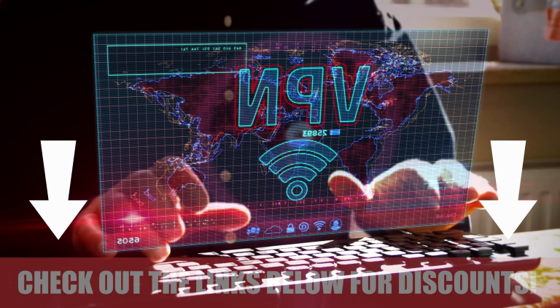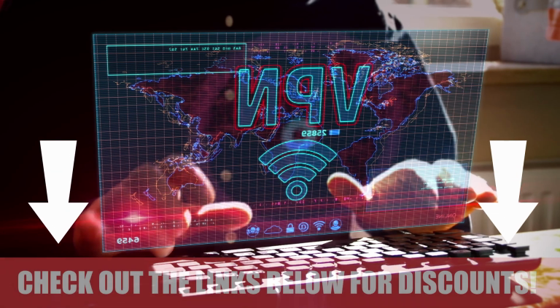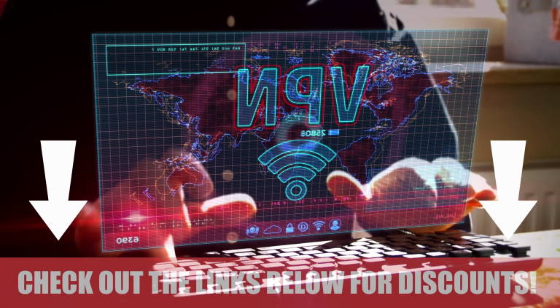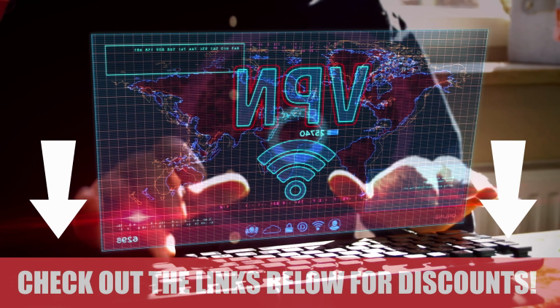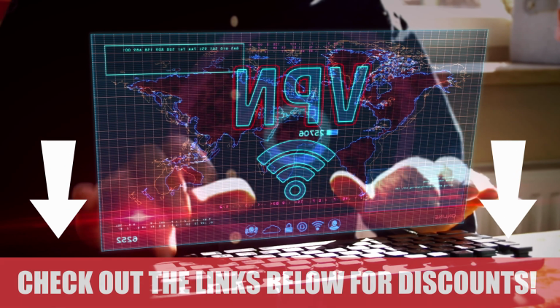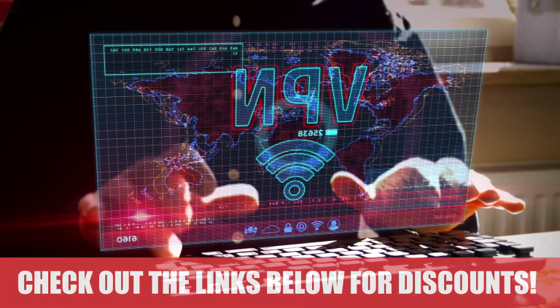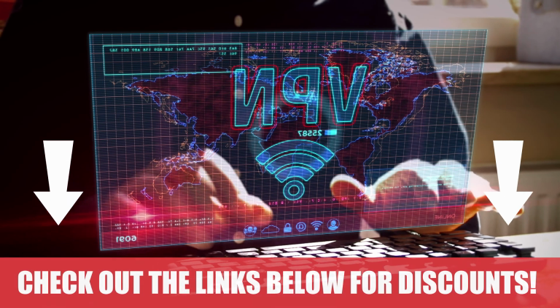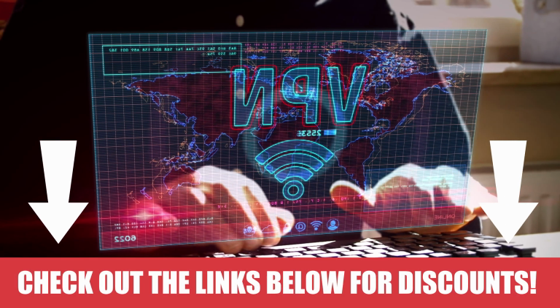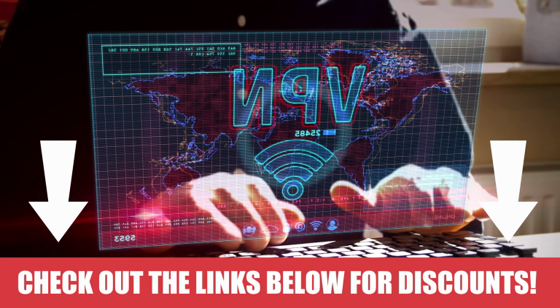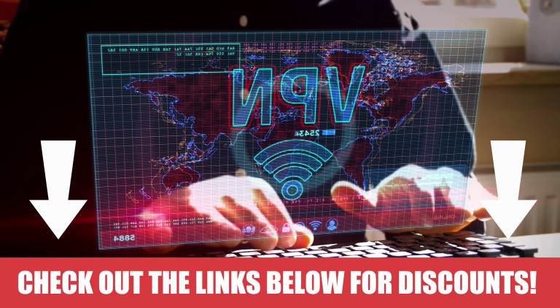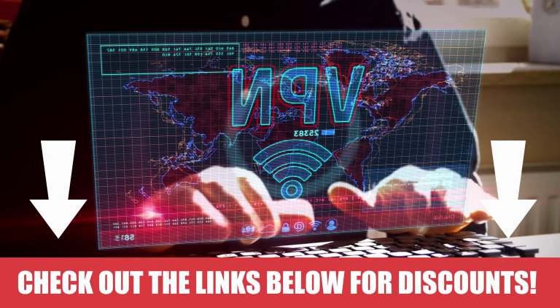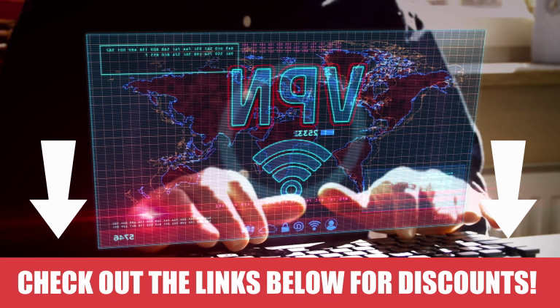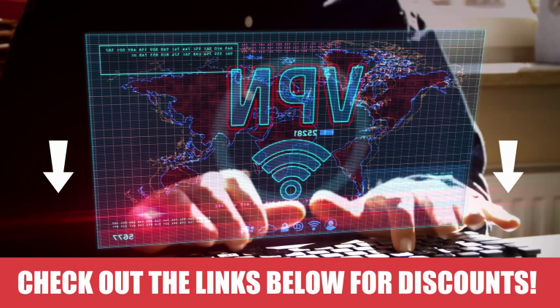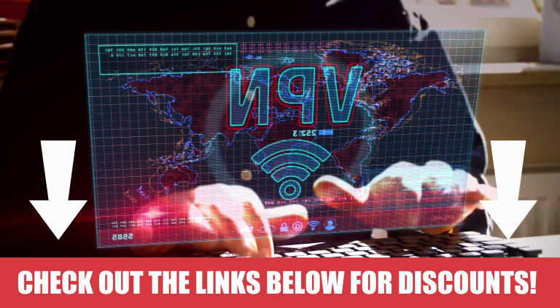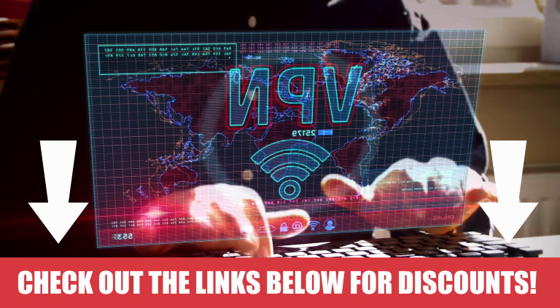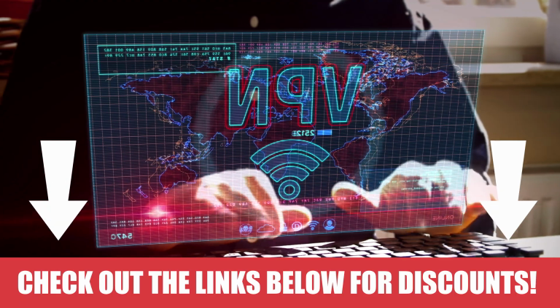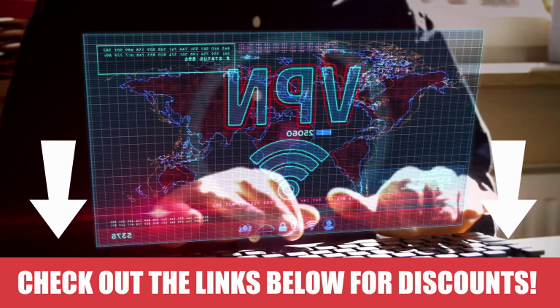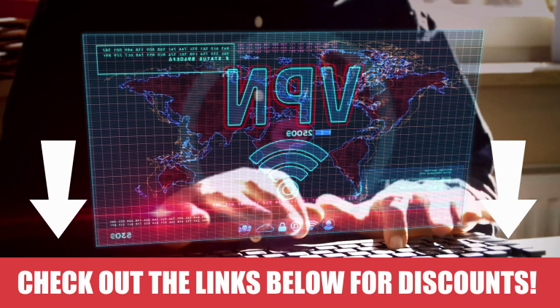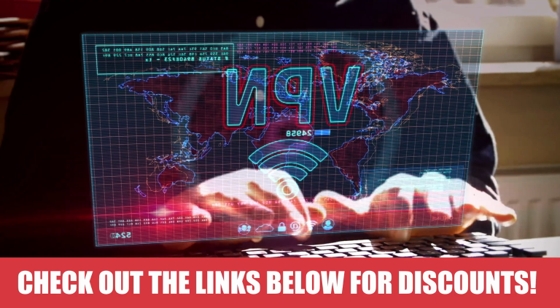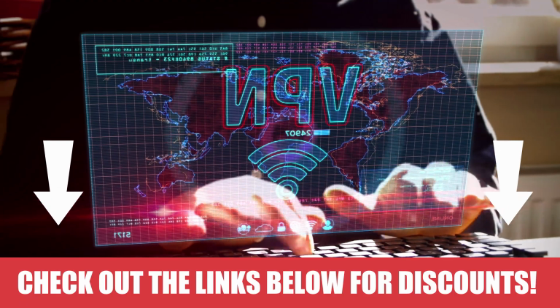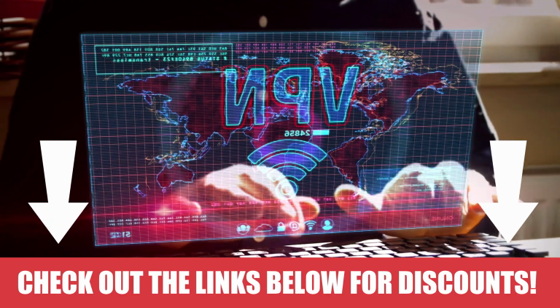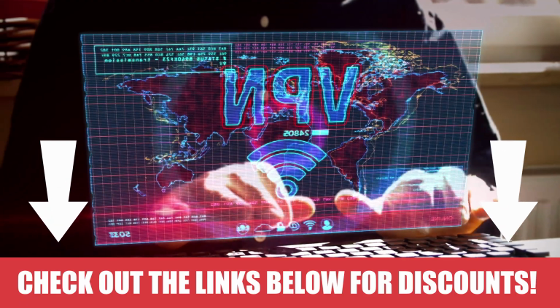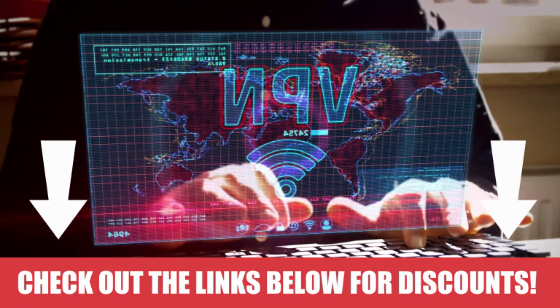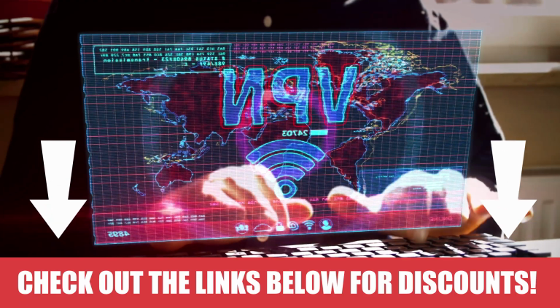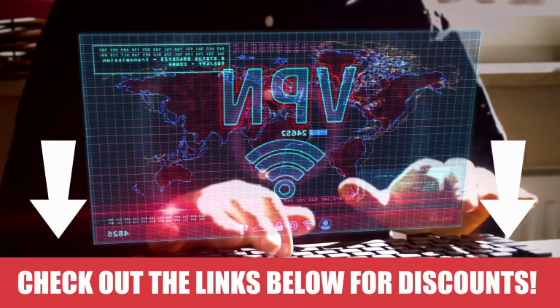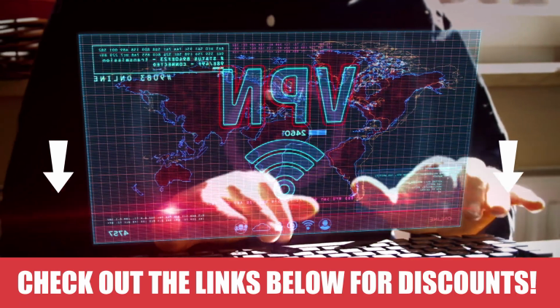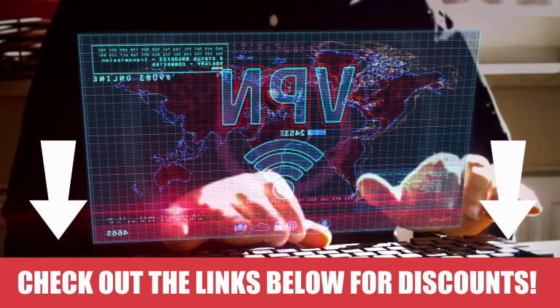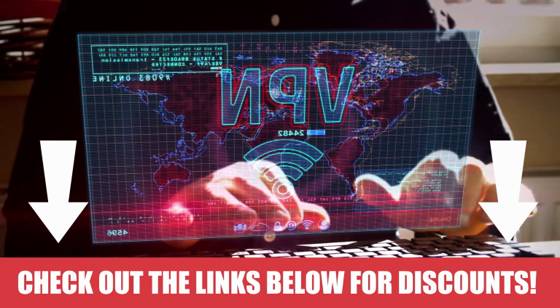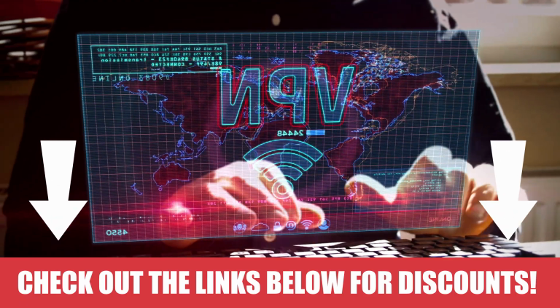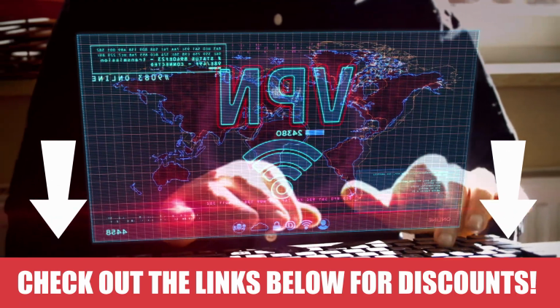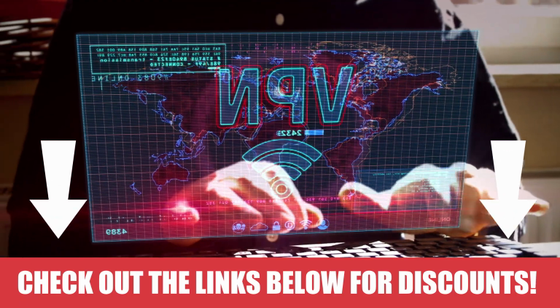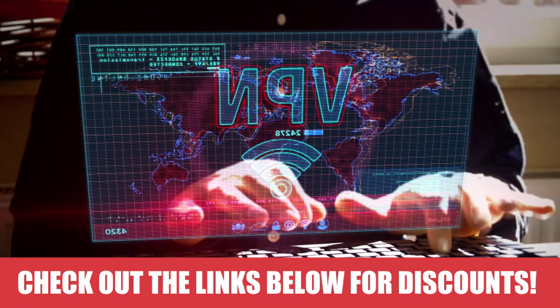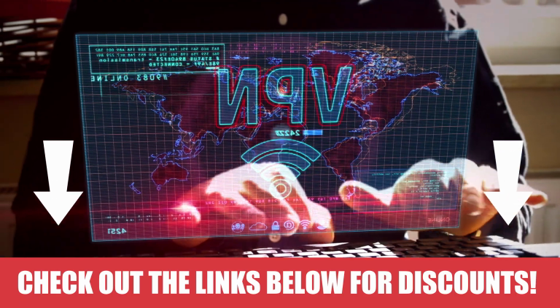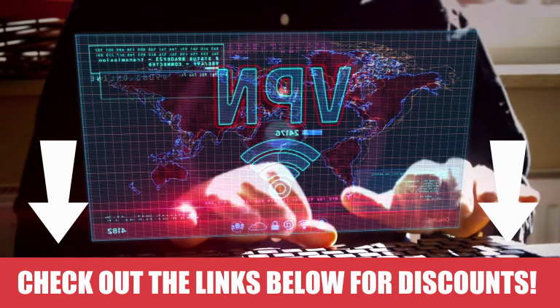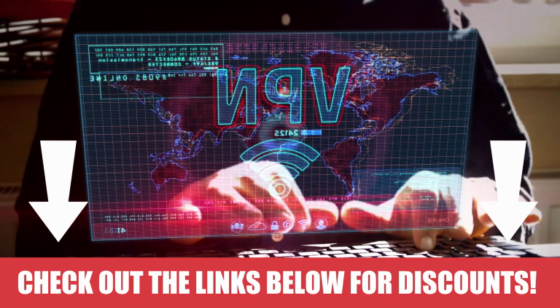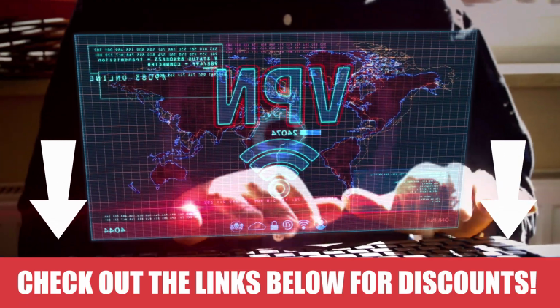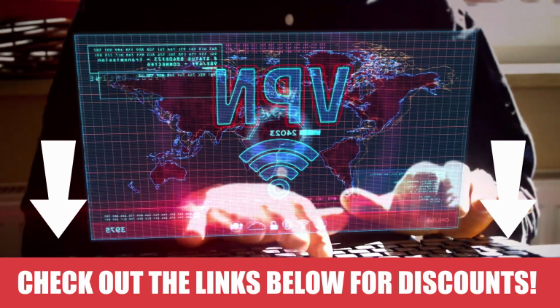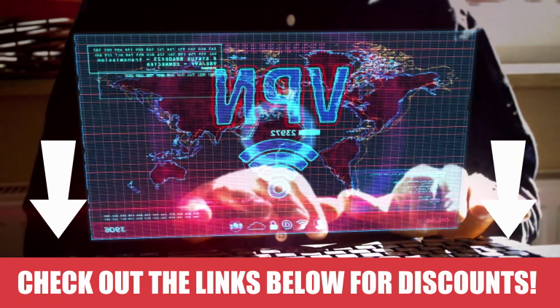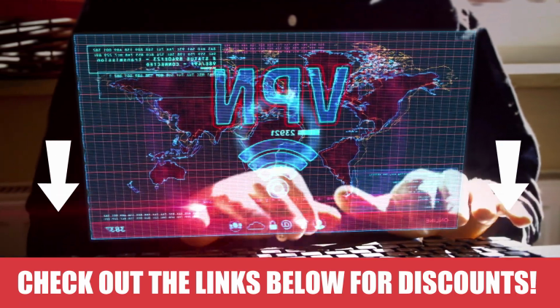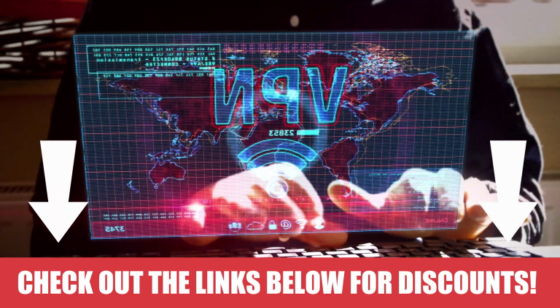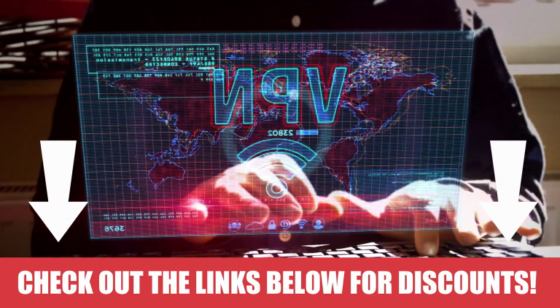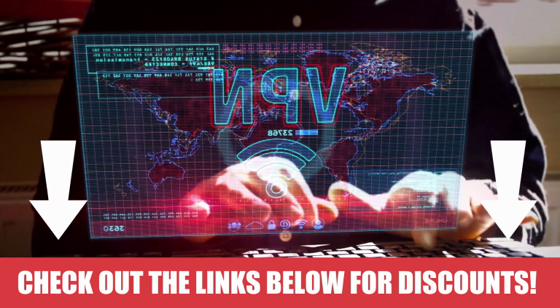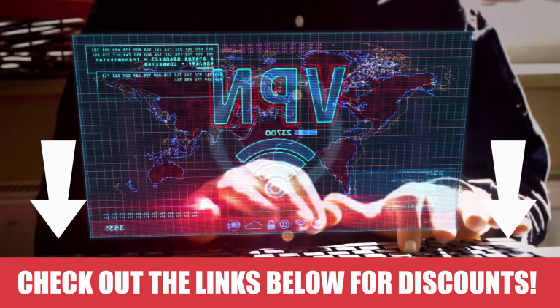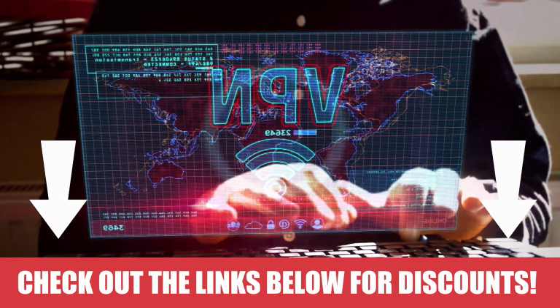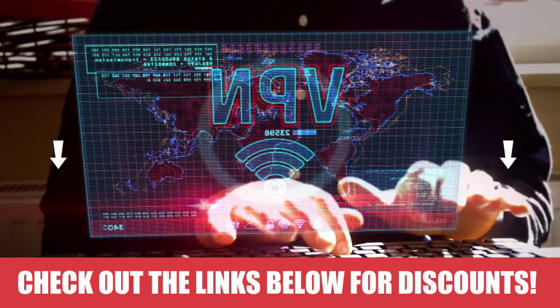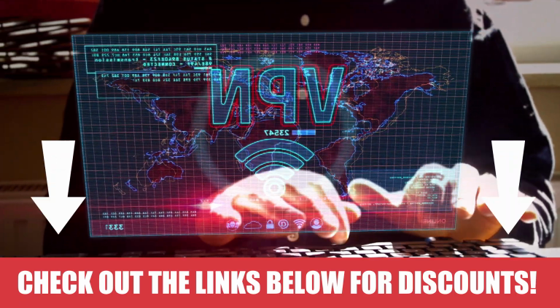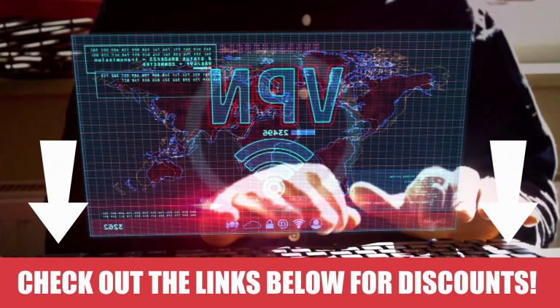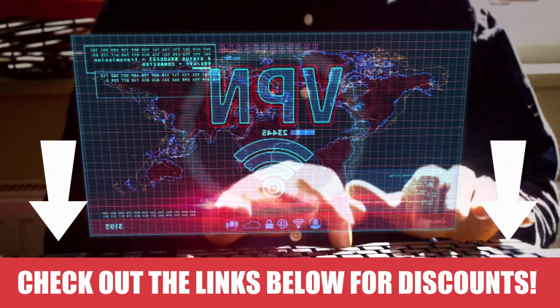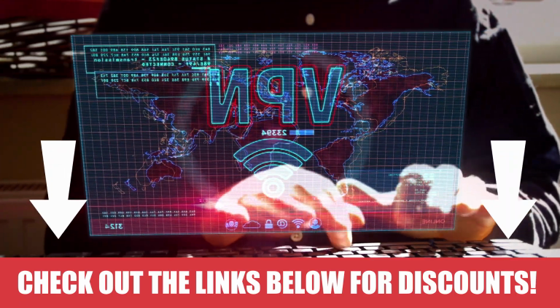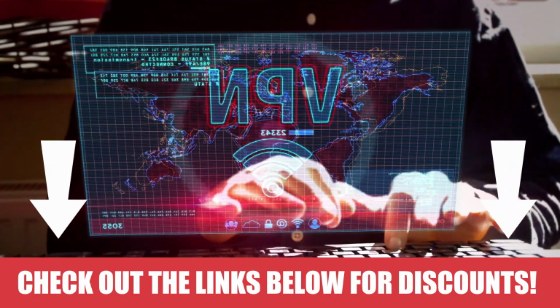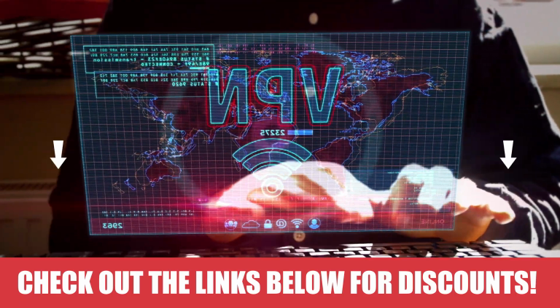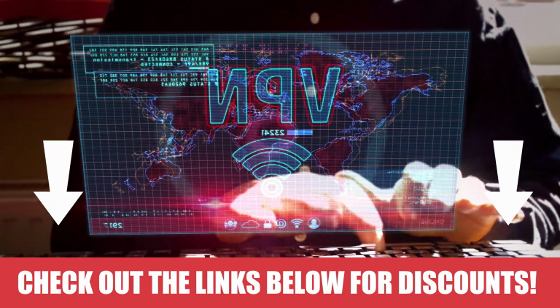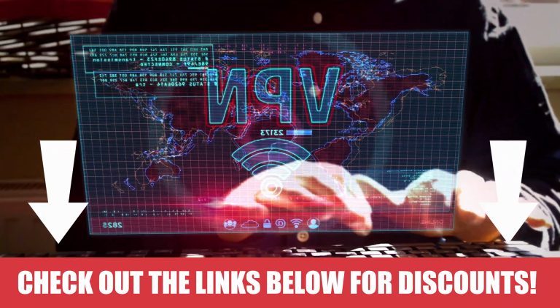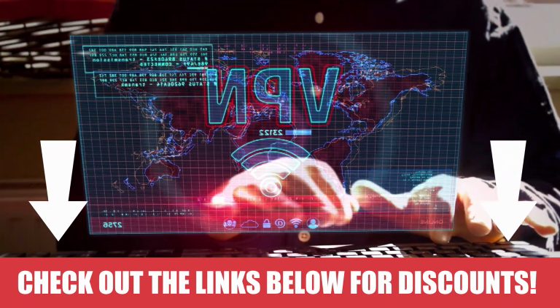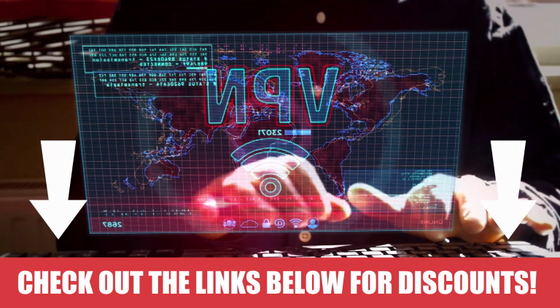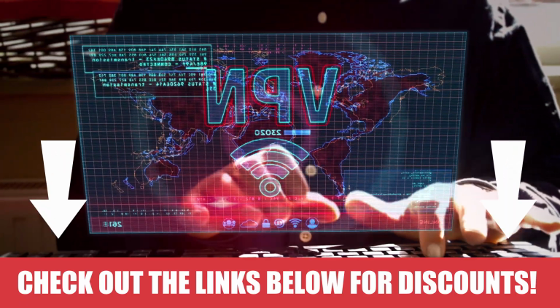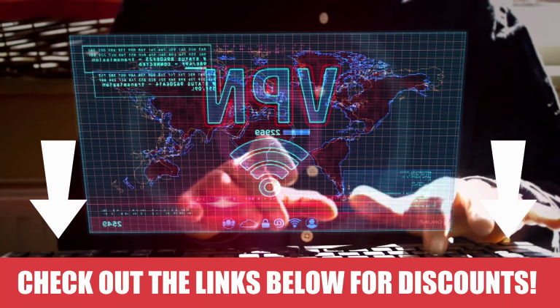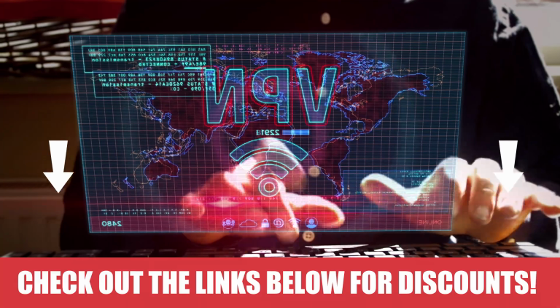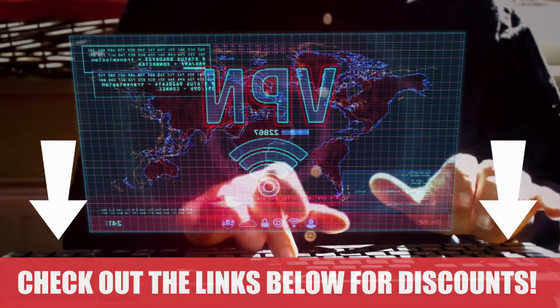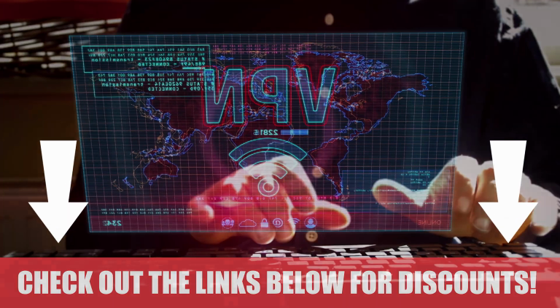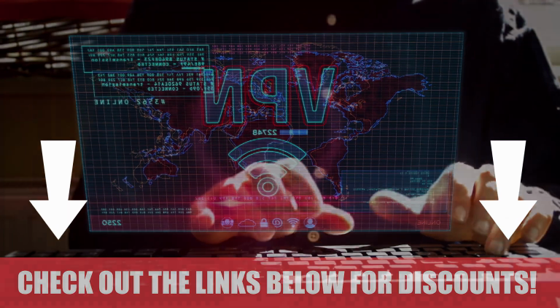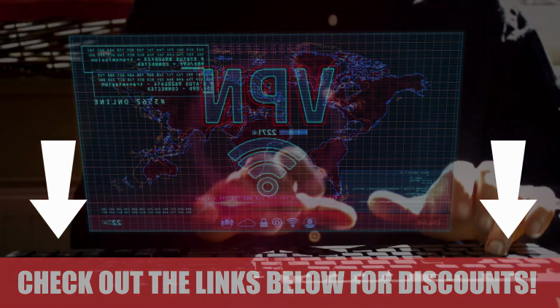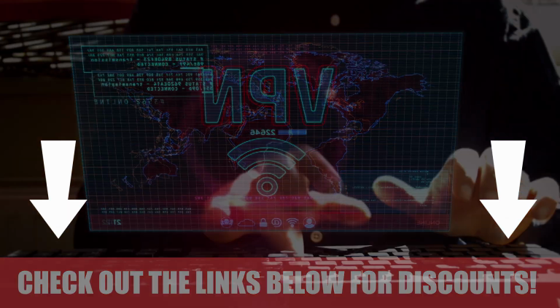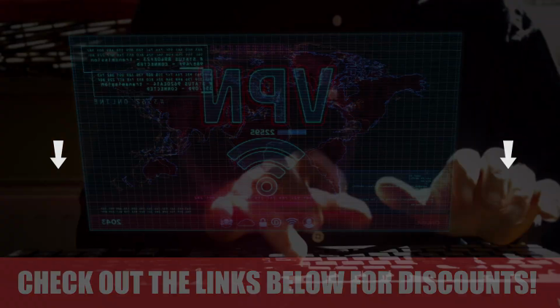Don't forget to use the link in the video description below to access our special influencer link and get the best discount available. Thanks for watching.